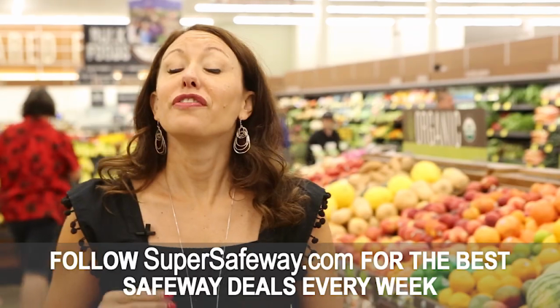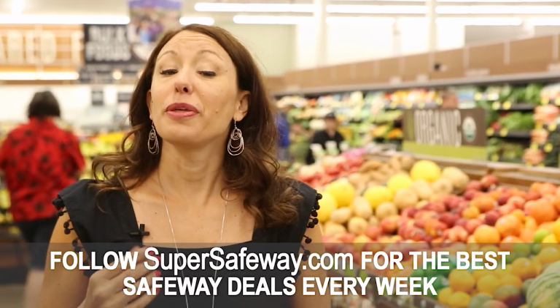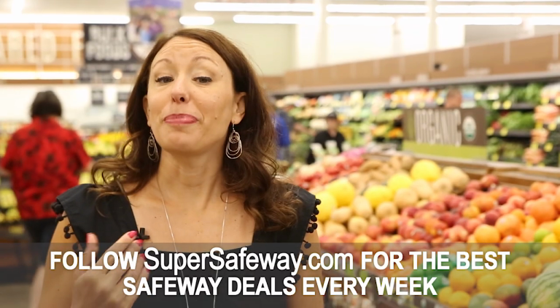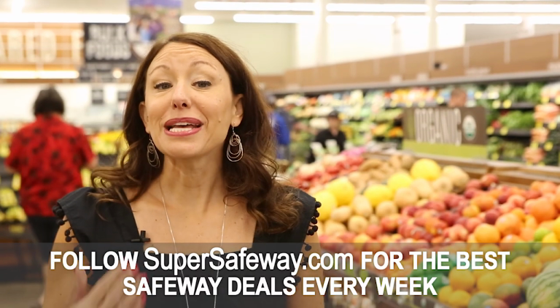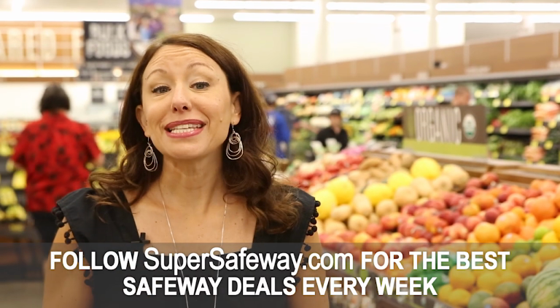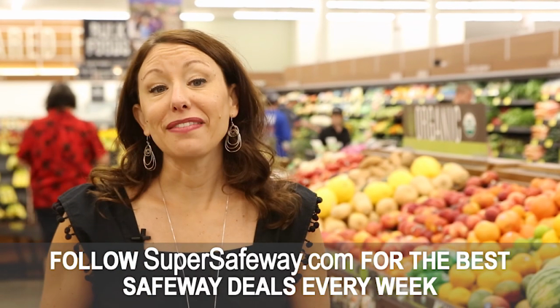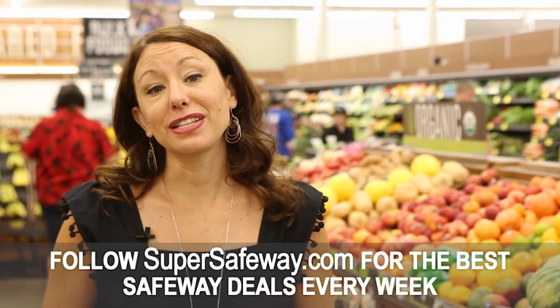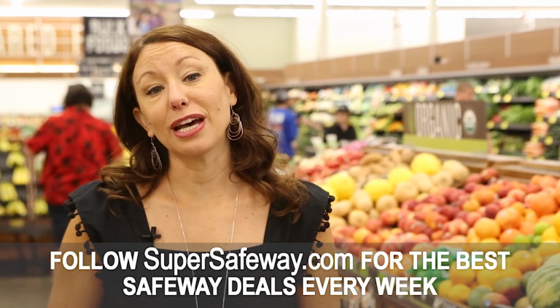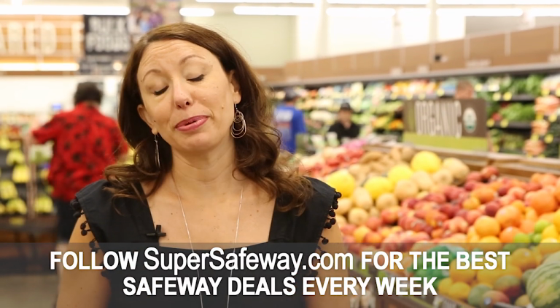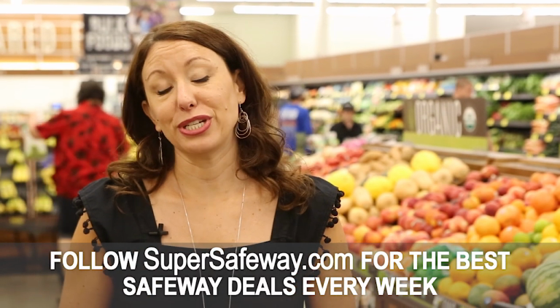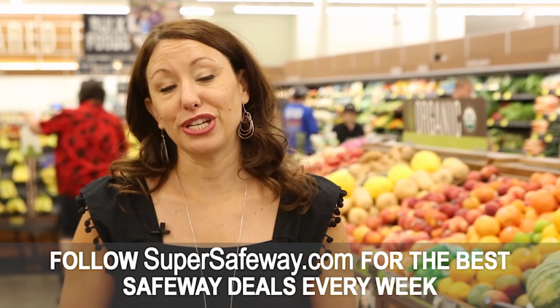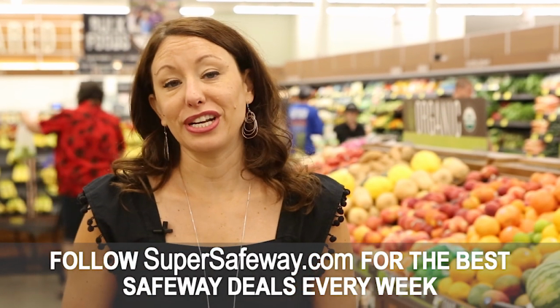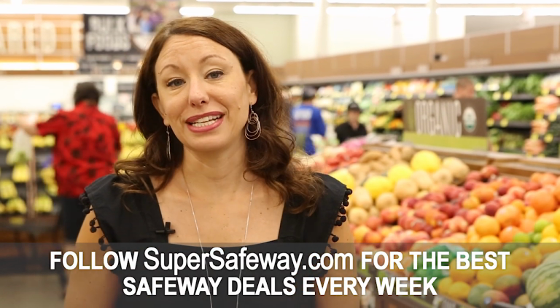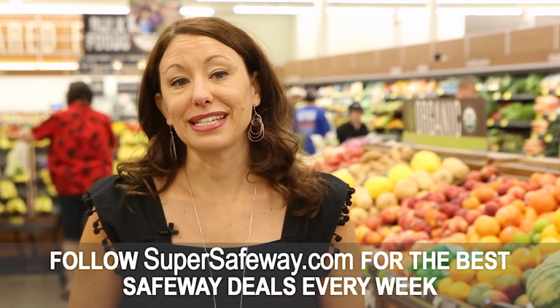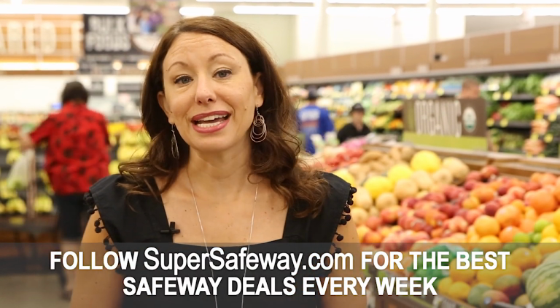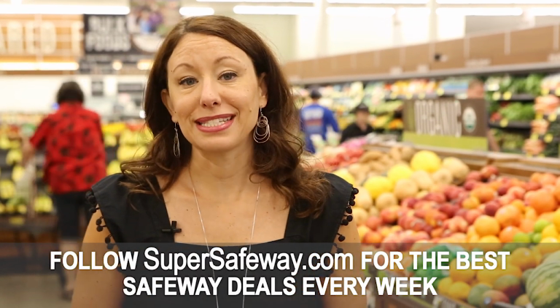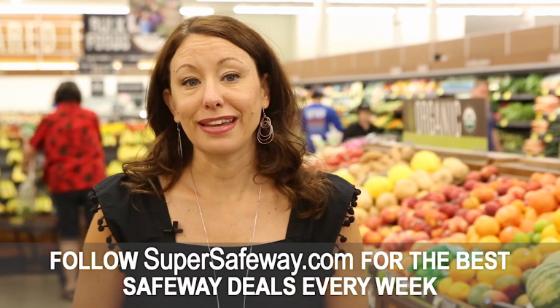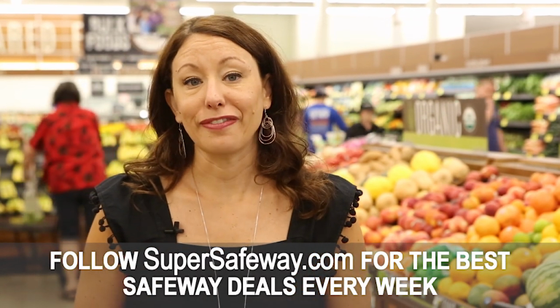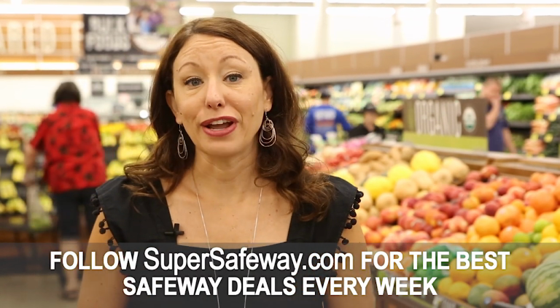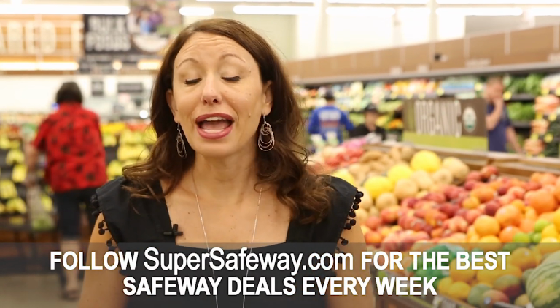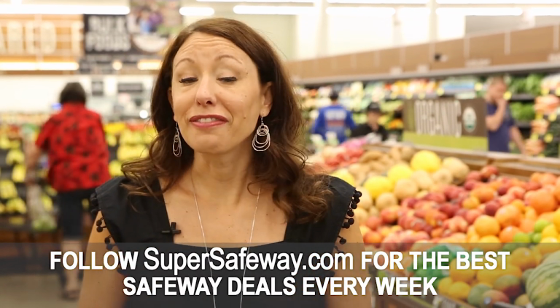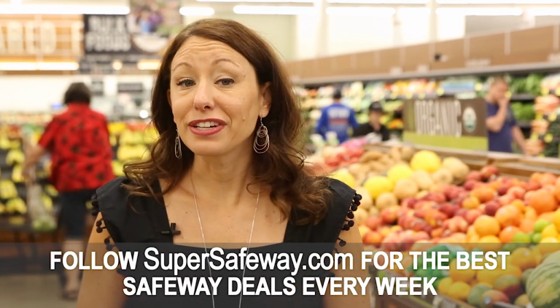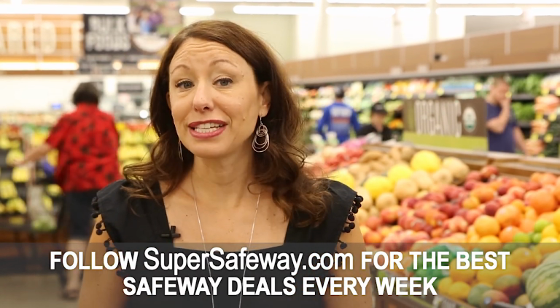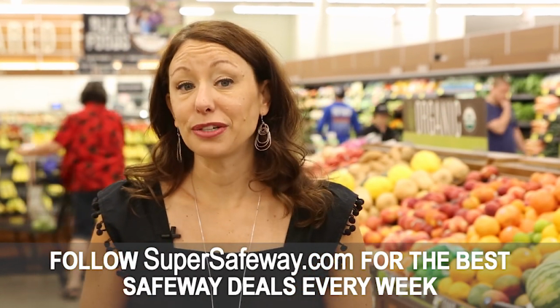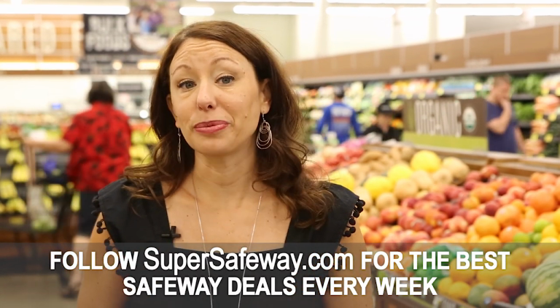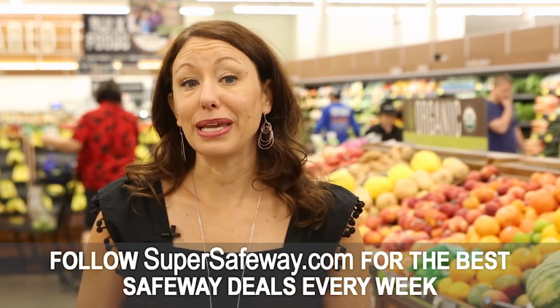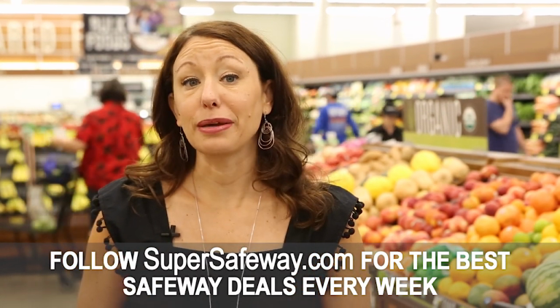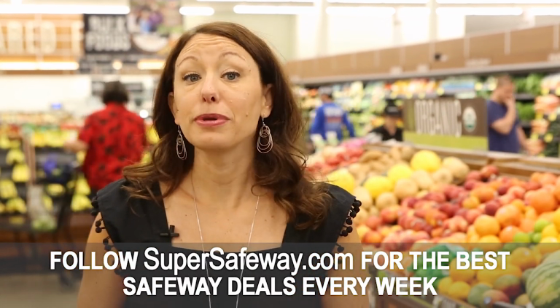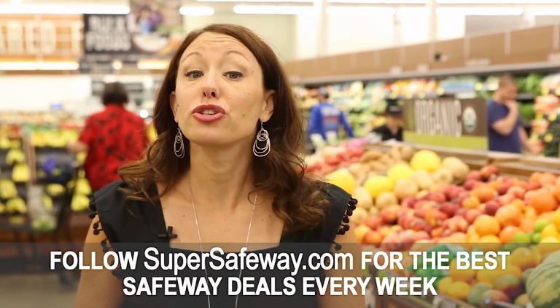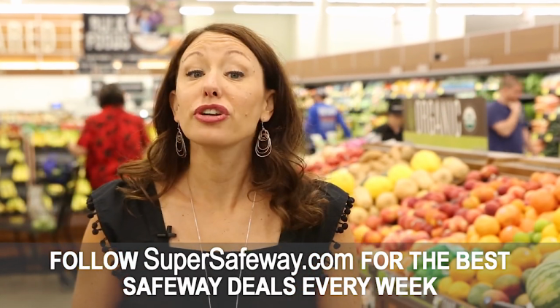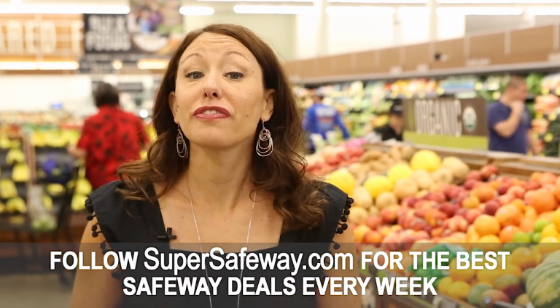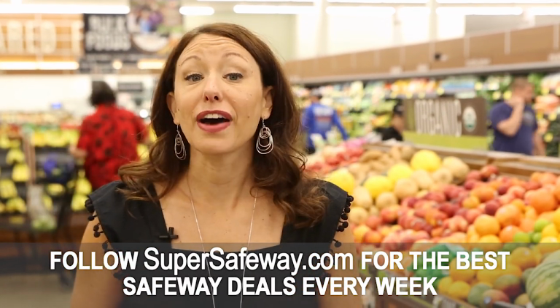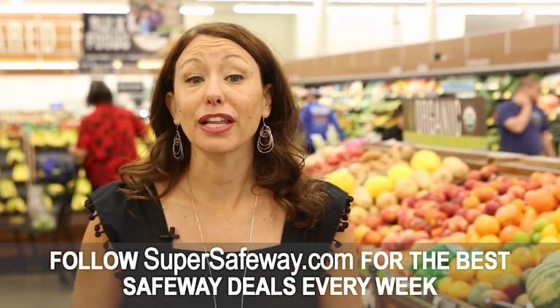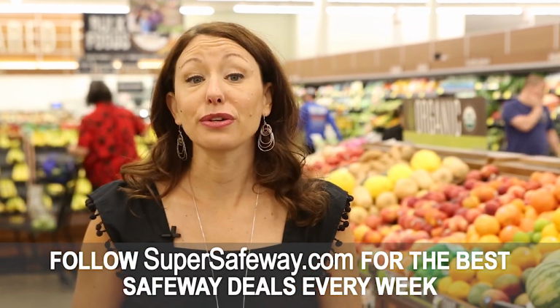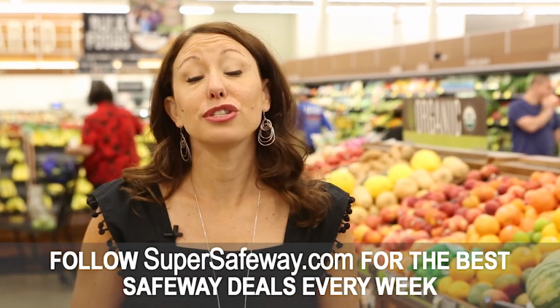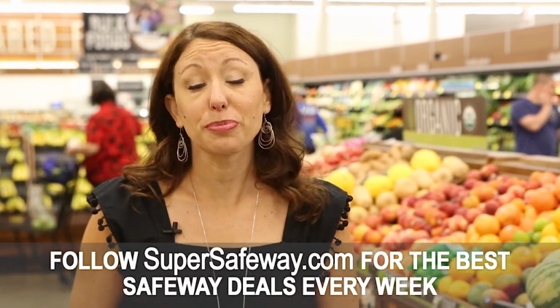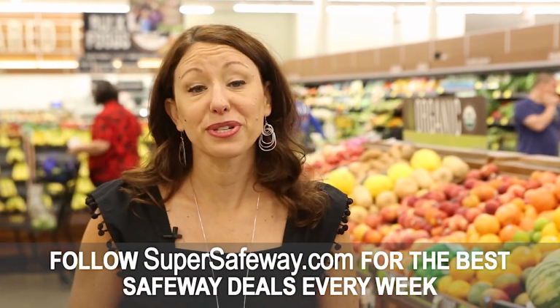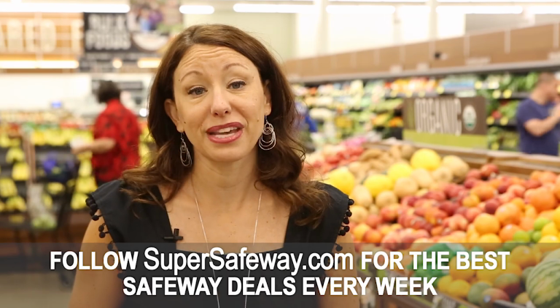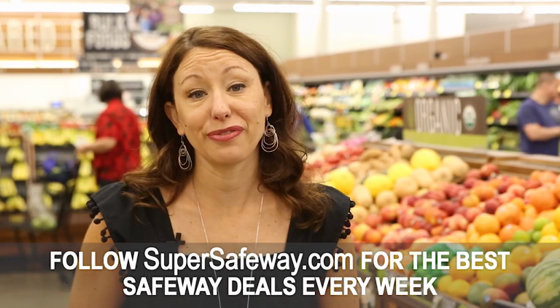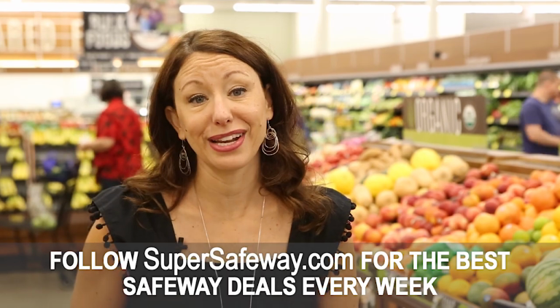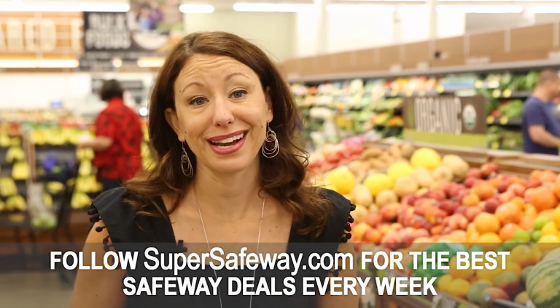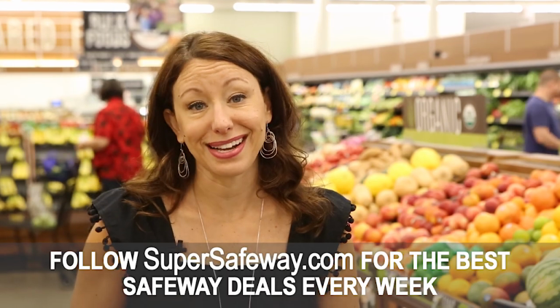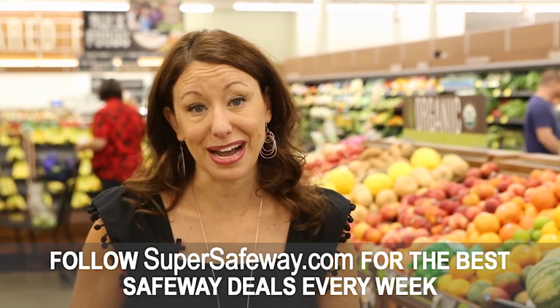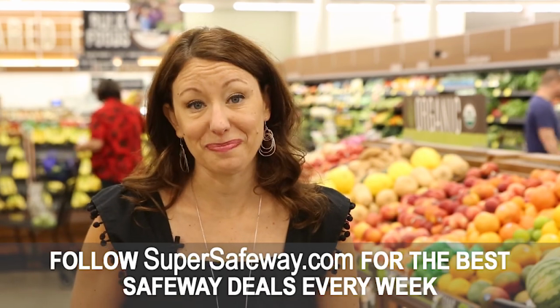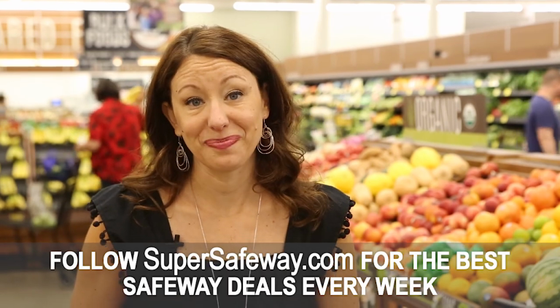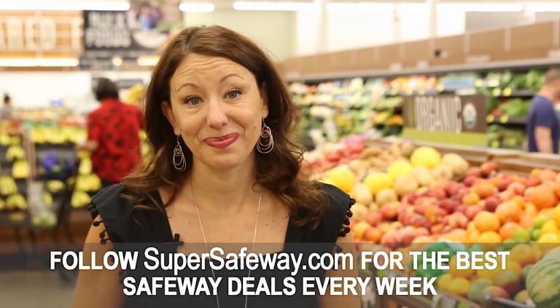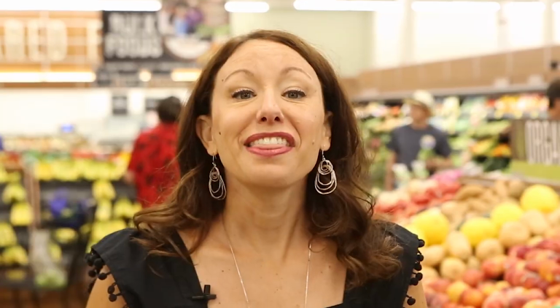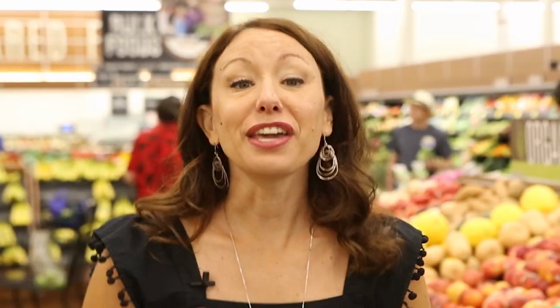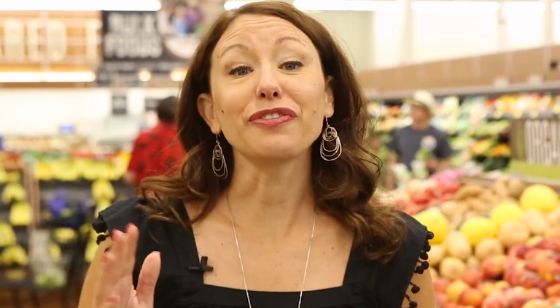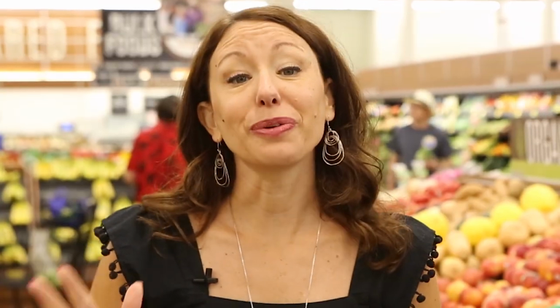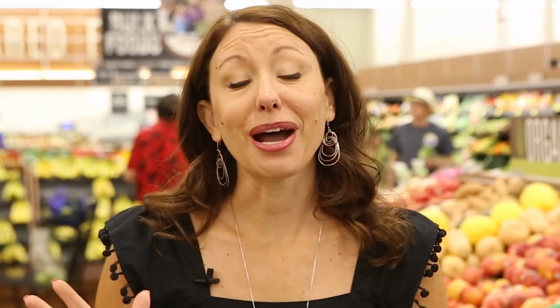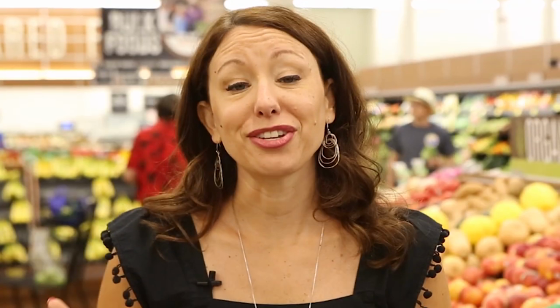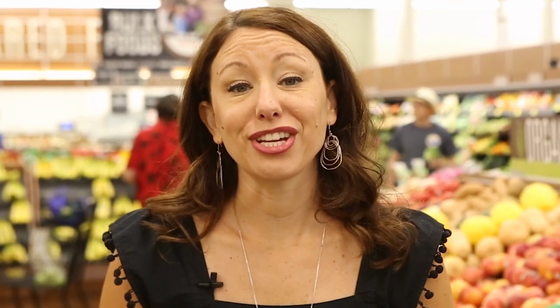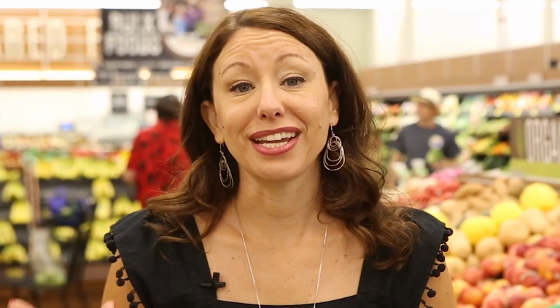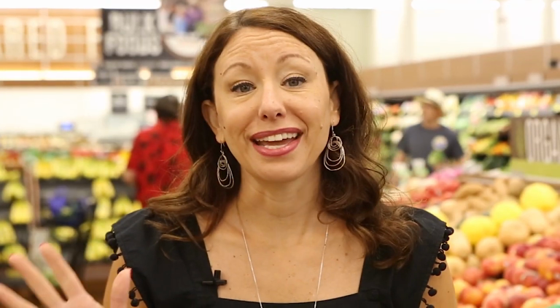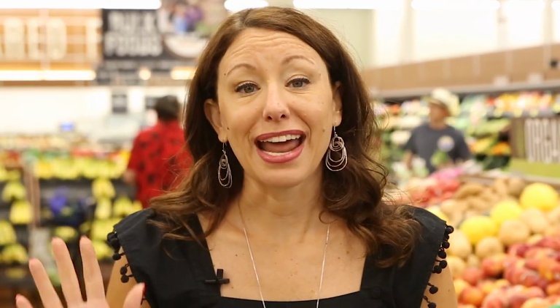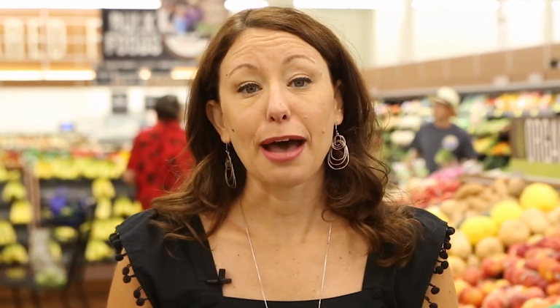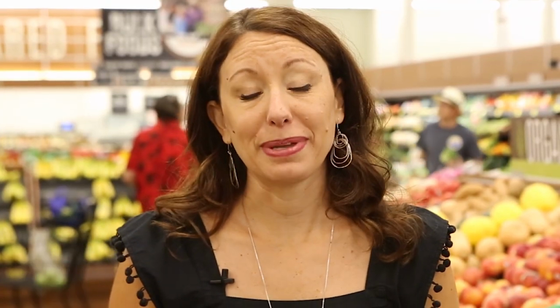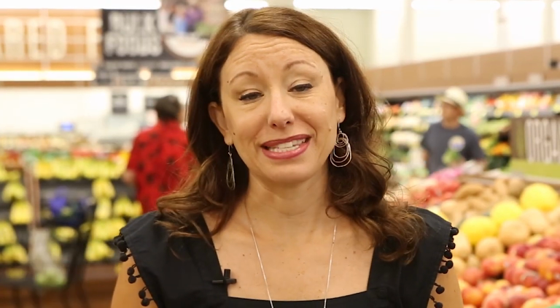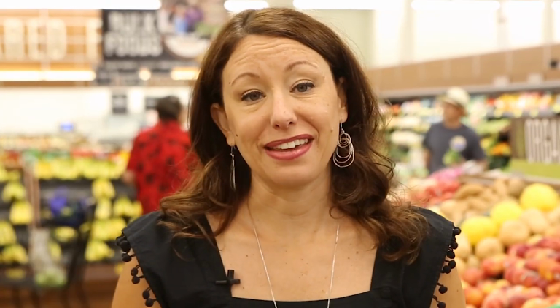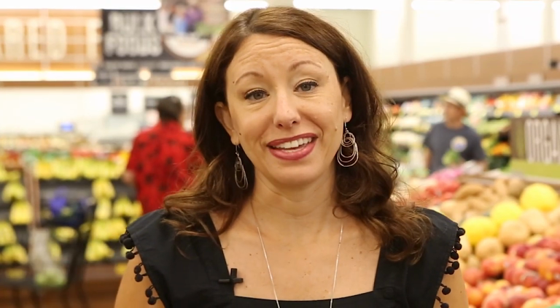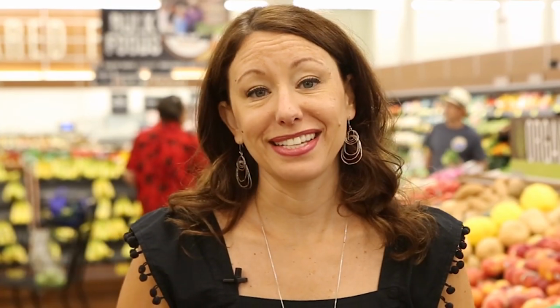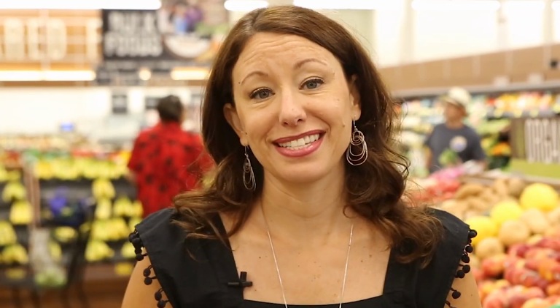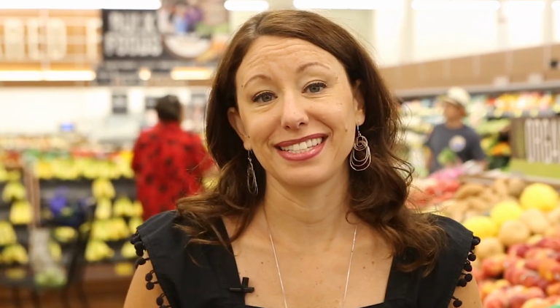For the best savings opportunities at Safeway every single week, be sure to follow supersafeway.com. Thank you for watching and happy savings!